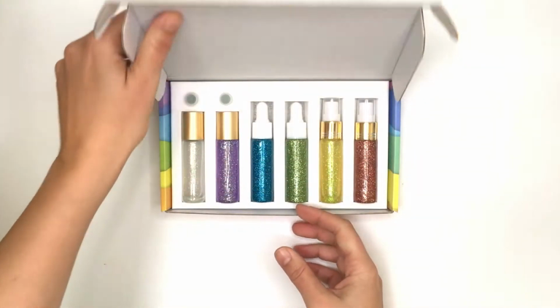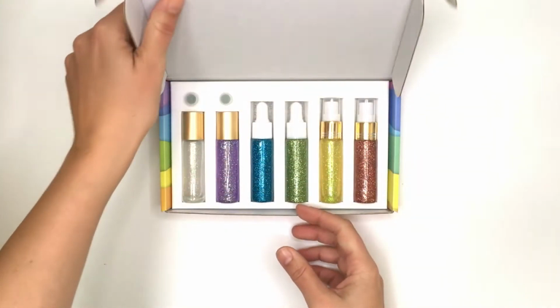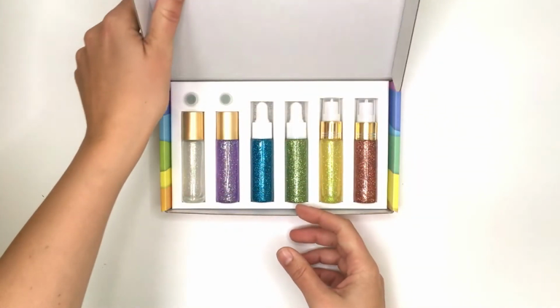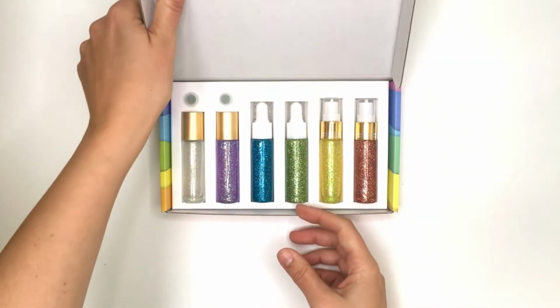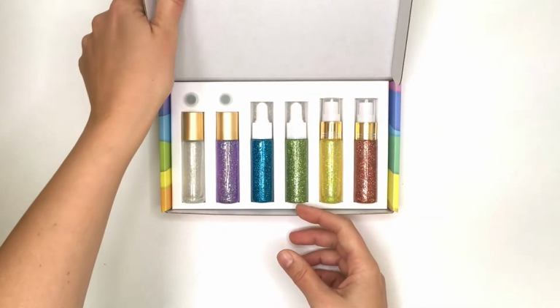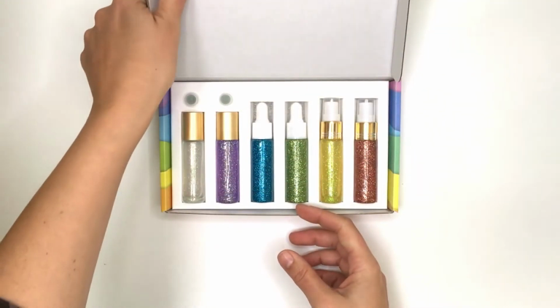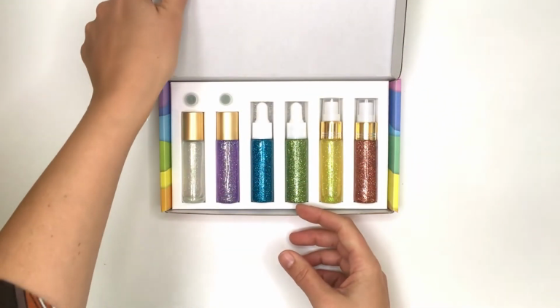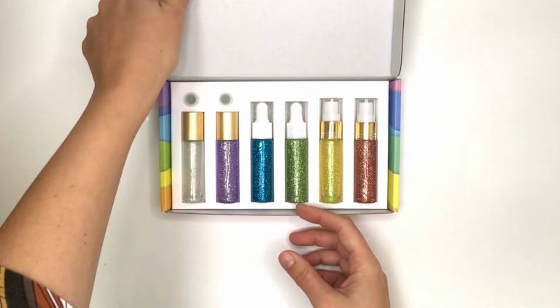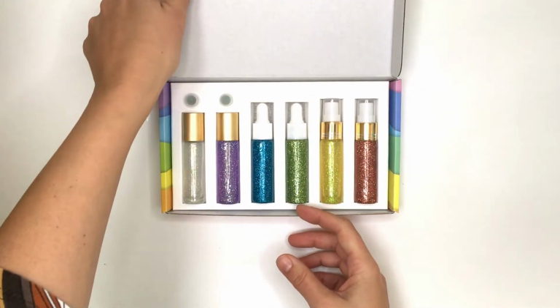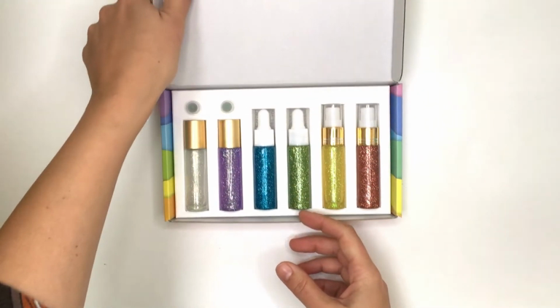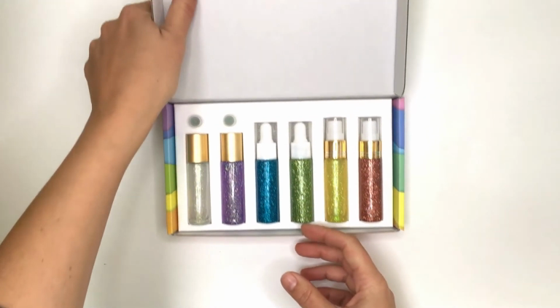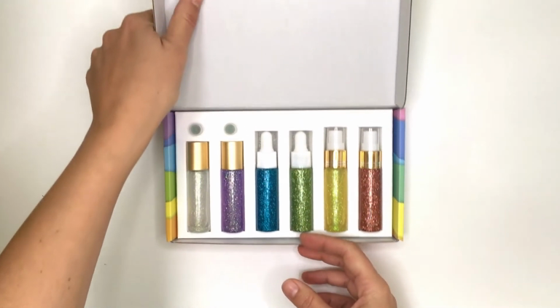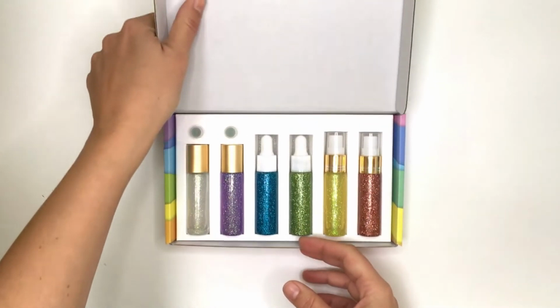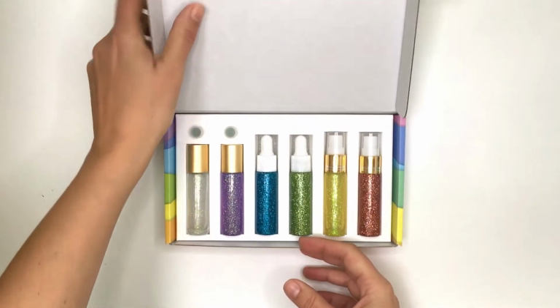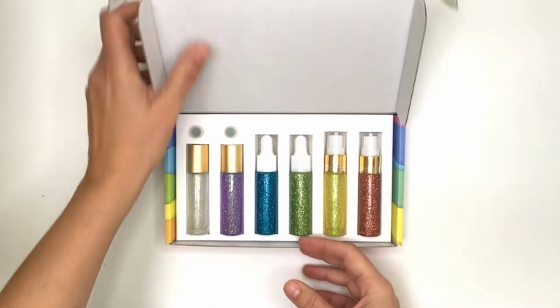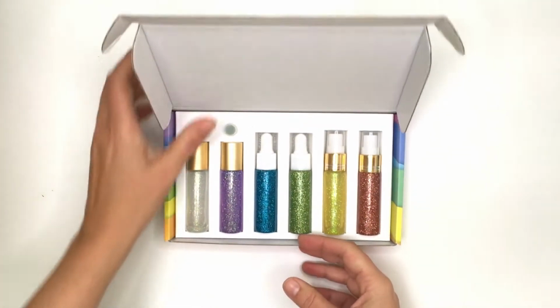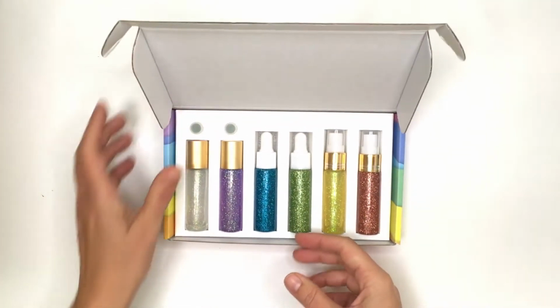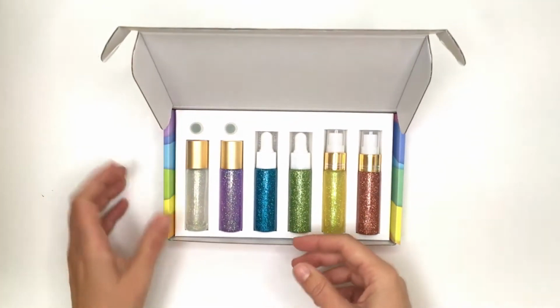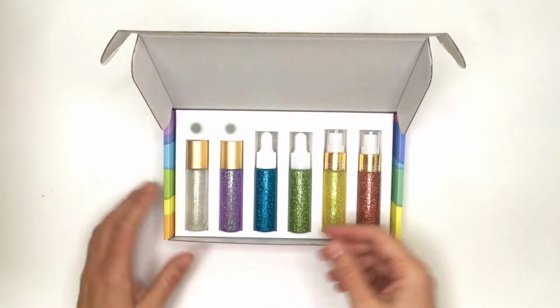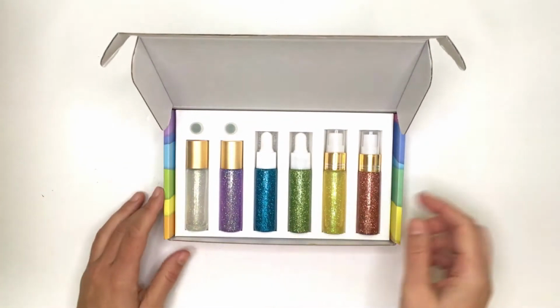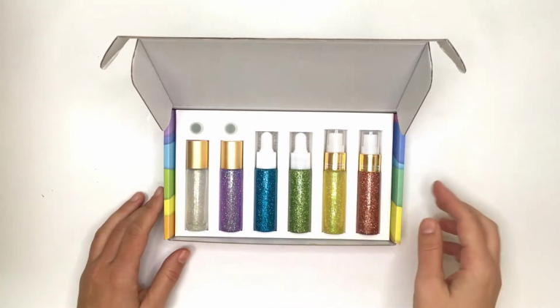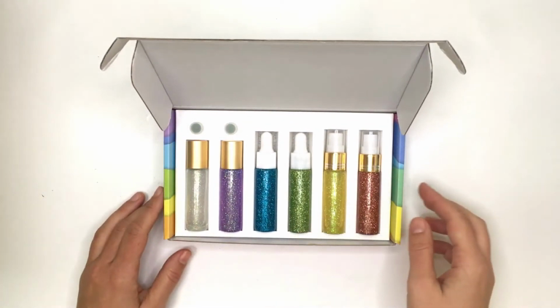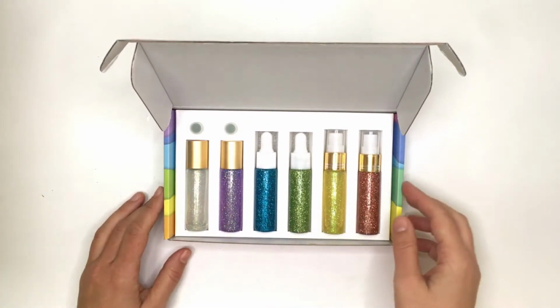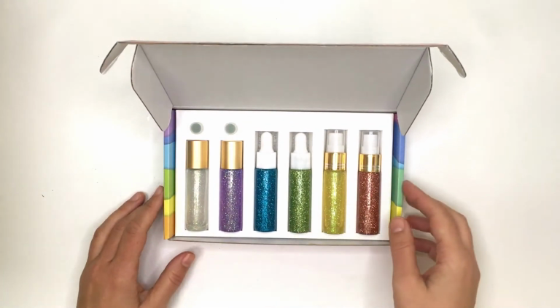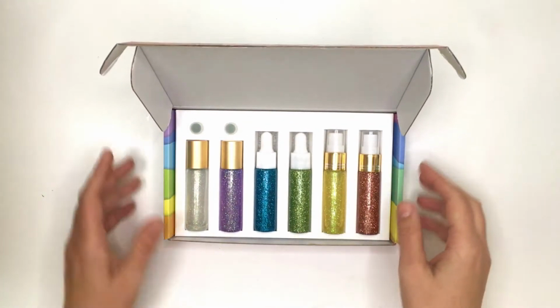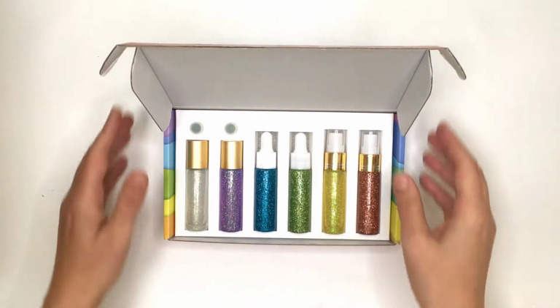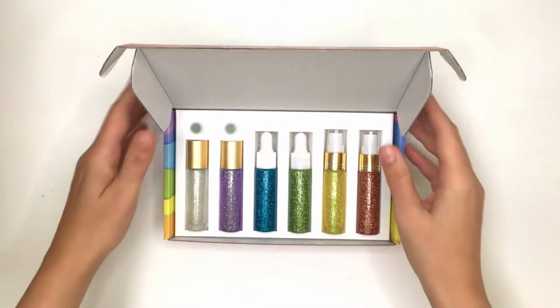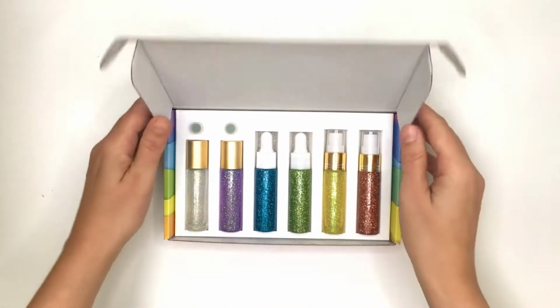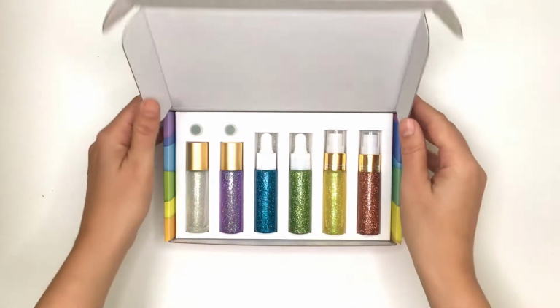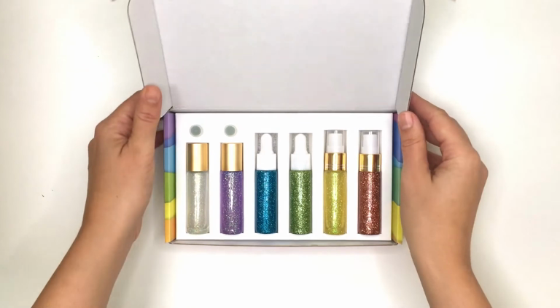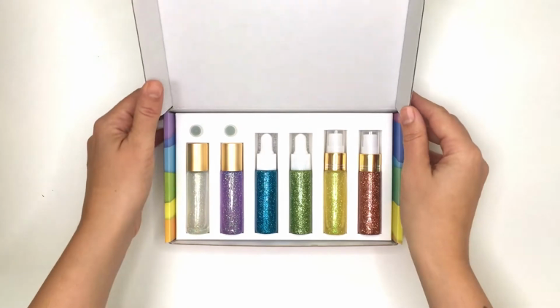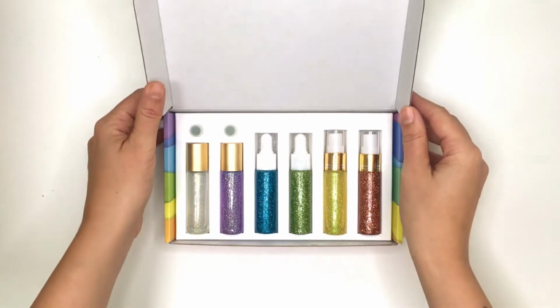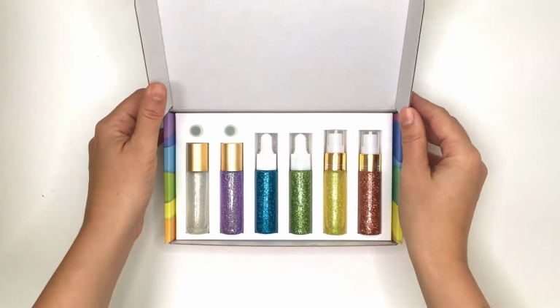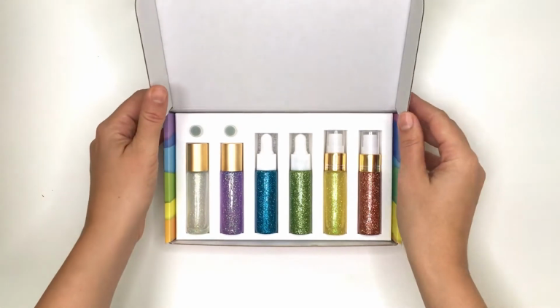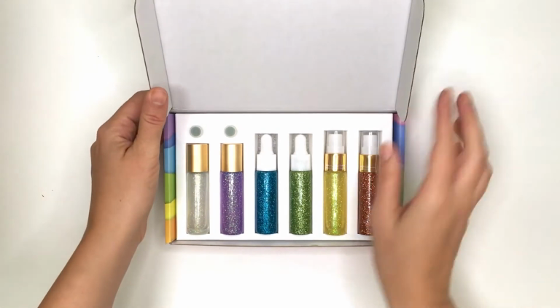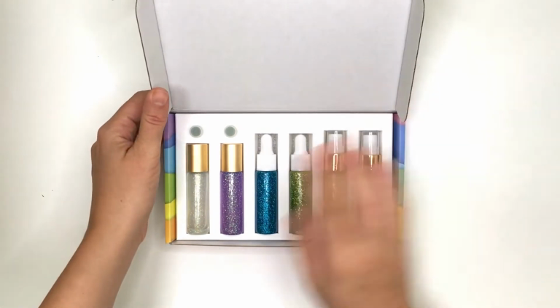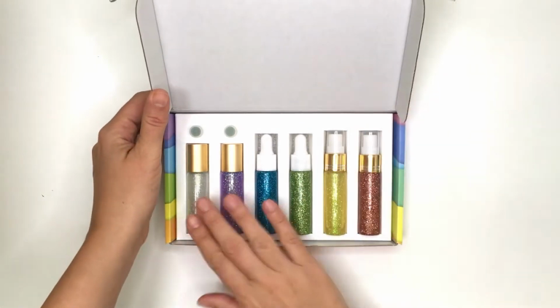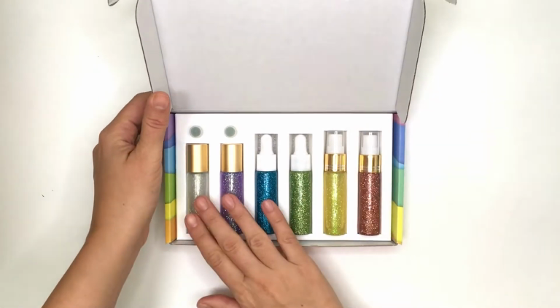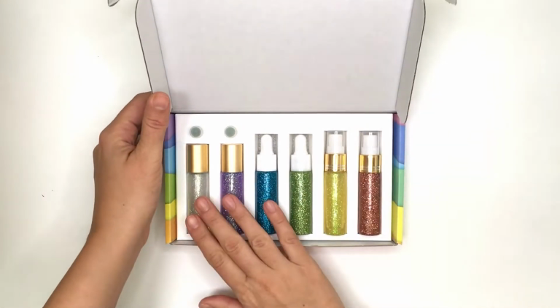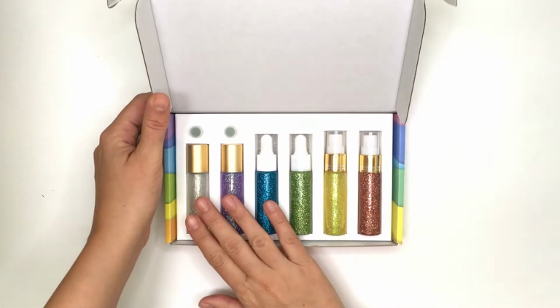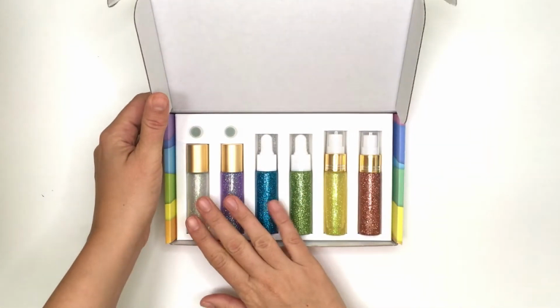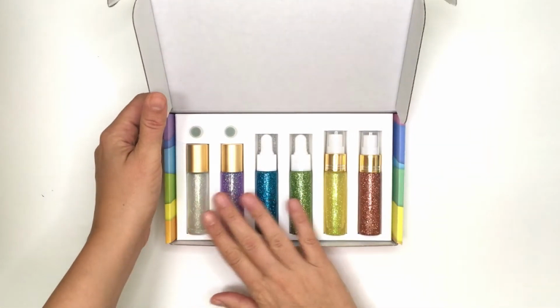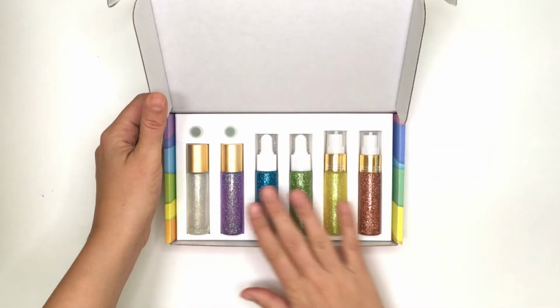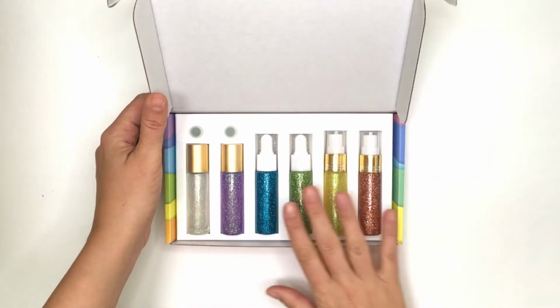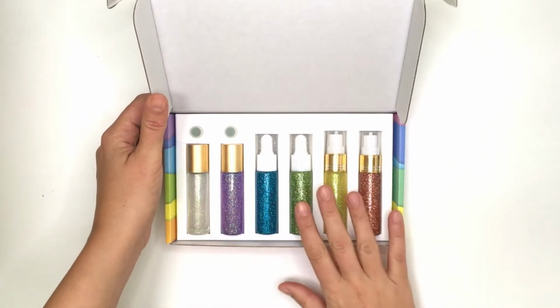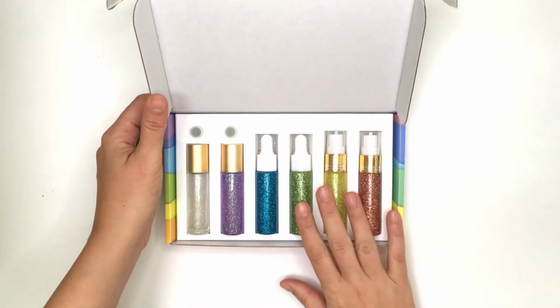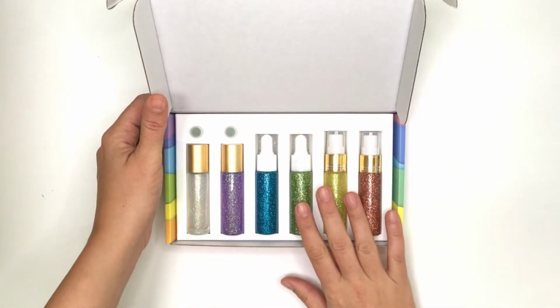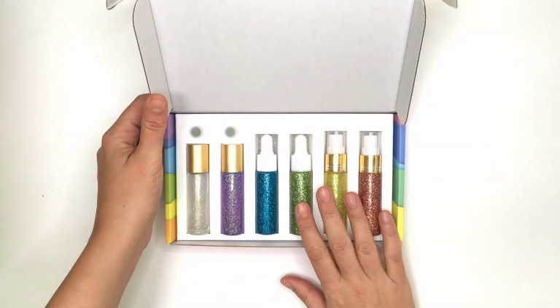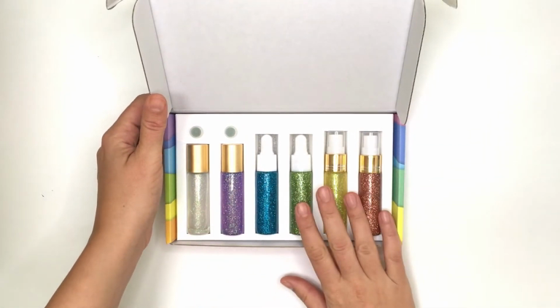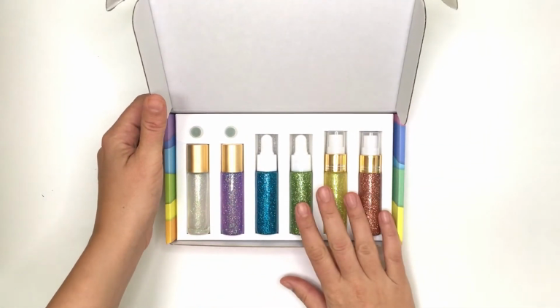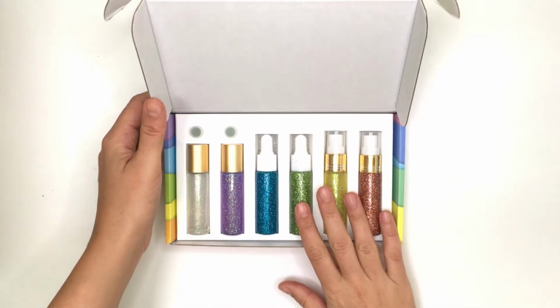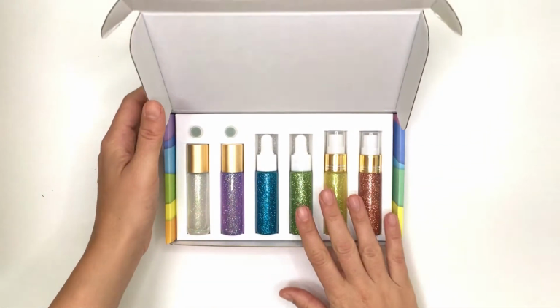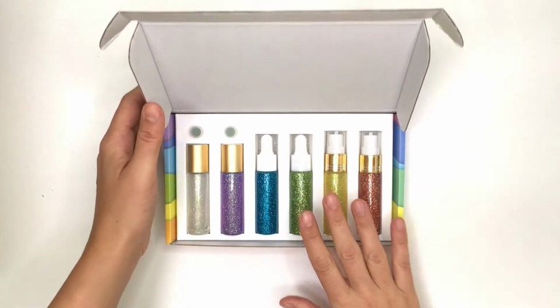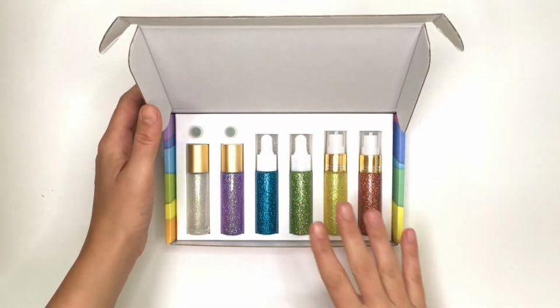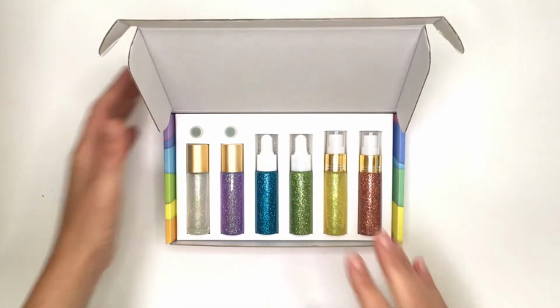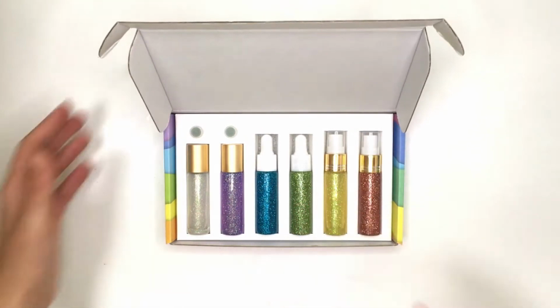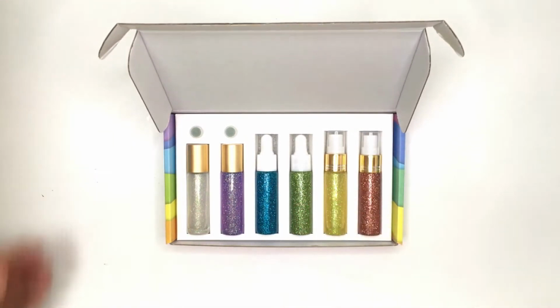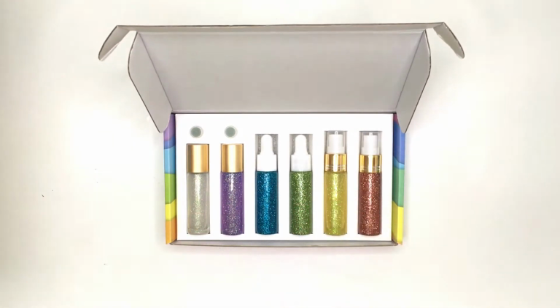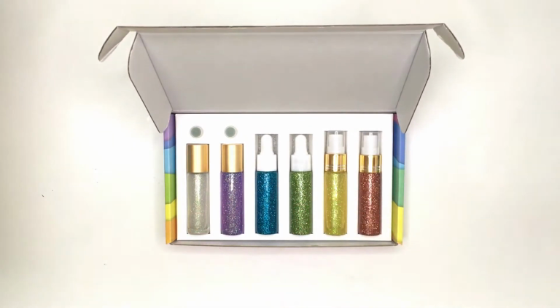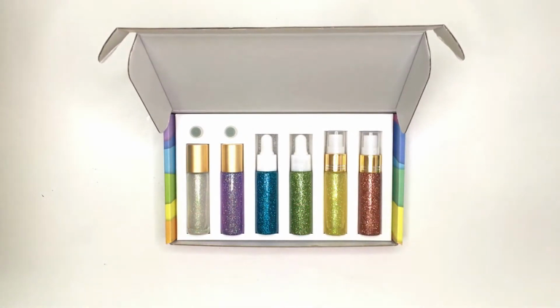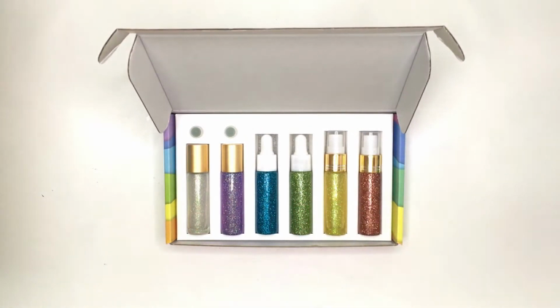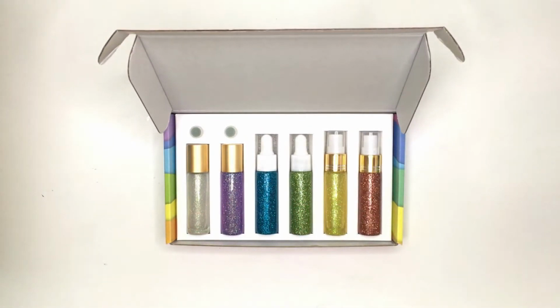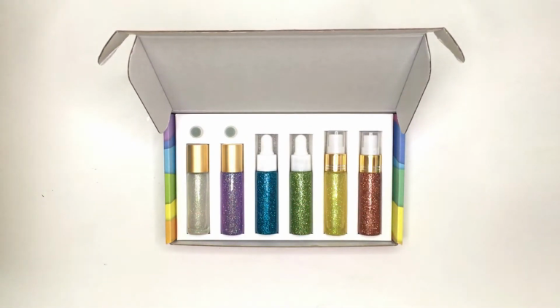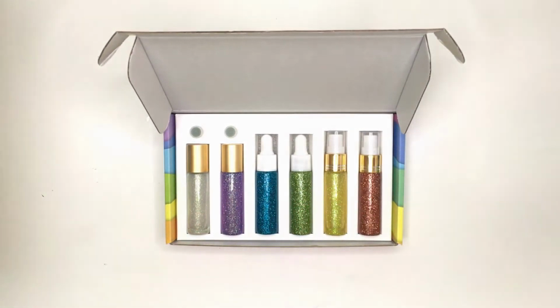The set of six comes in a nice box with two clear stone roll balls, two droppers and two sprays which are interchangeable.